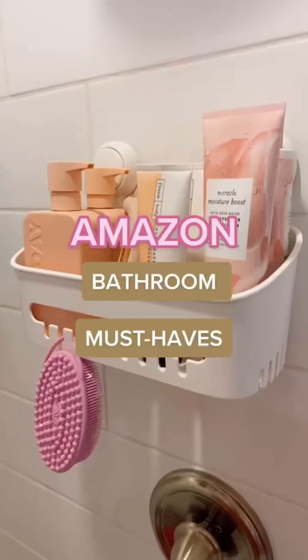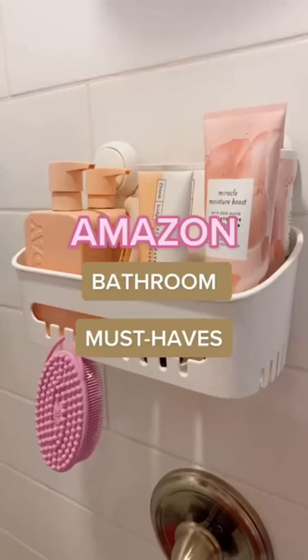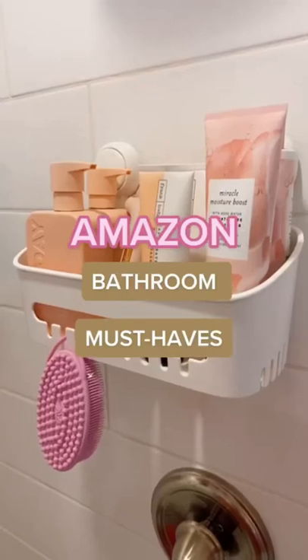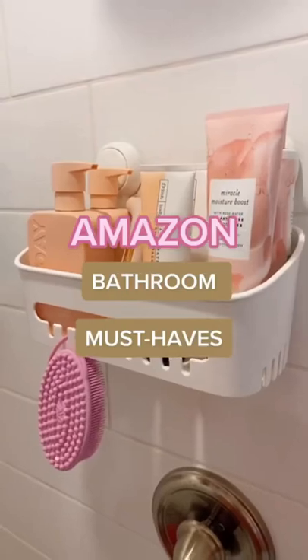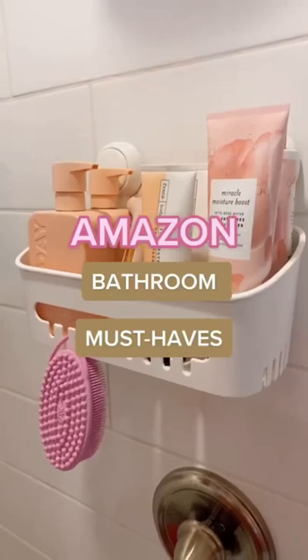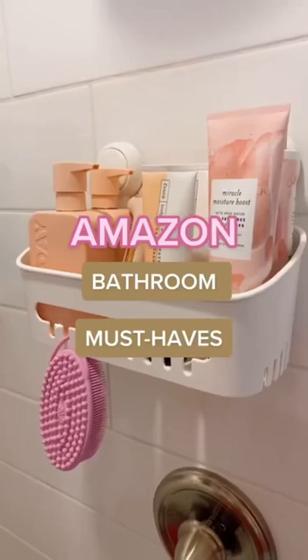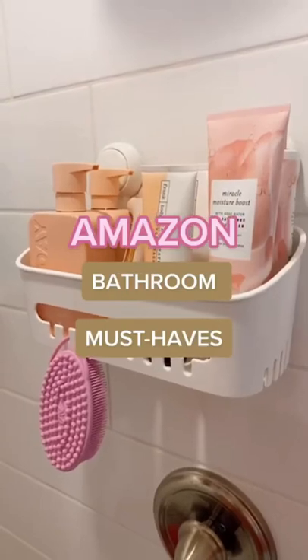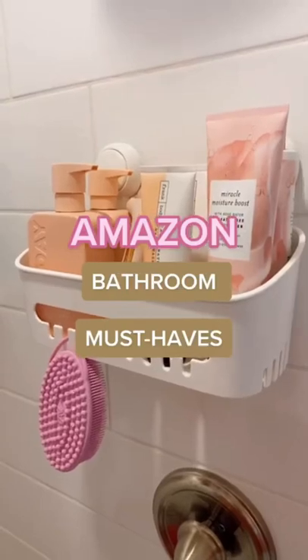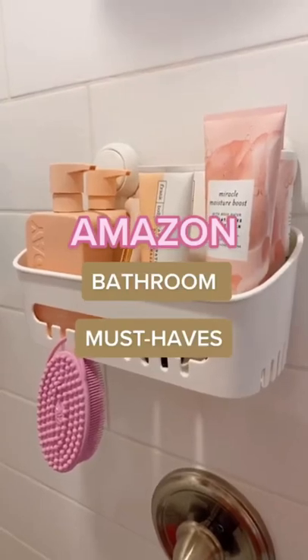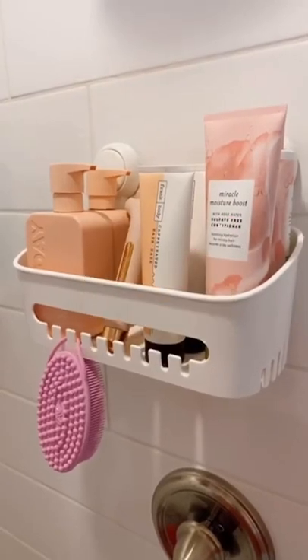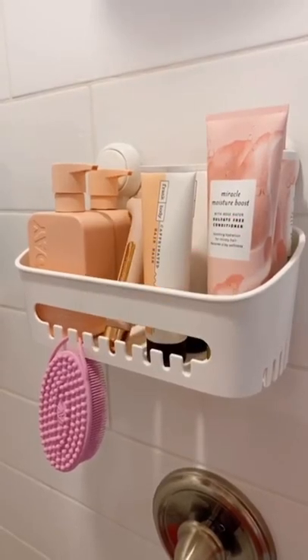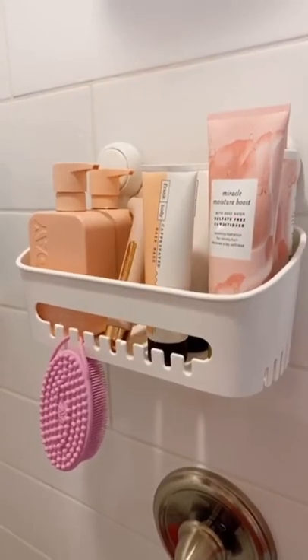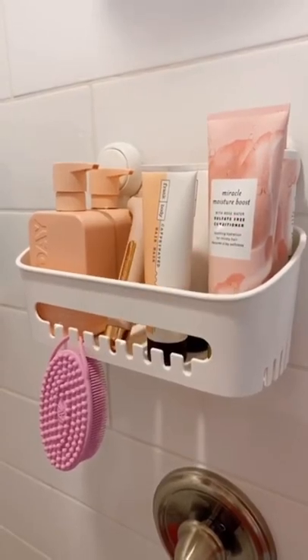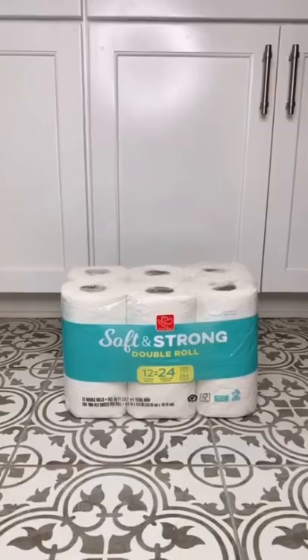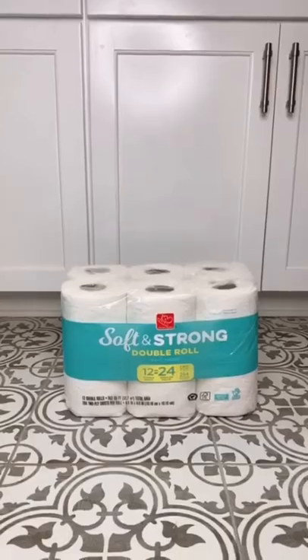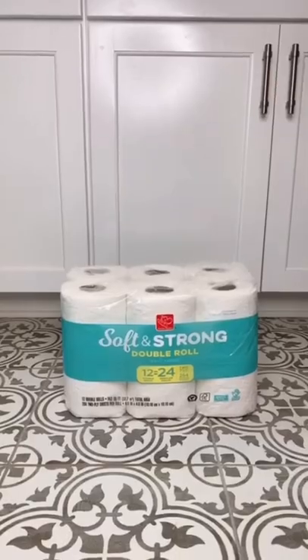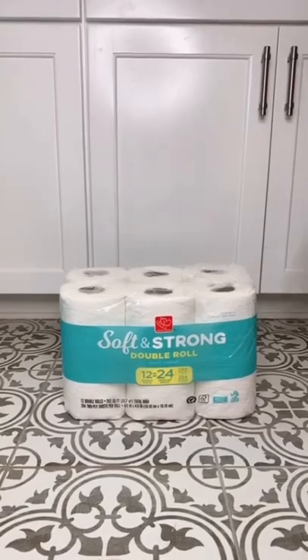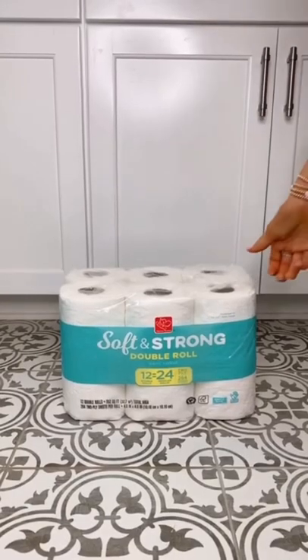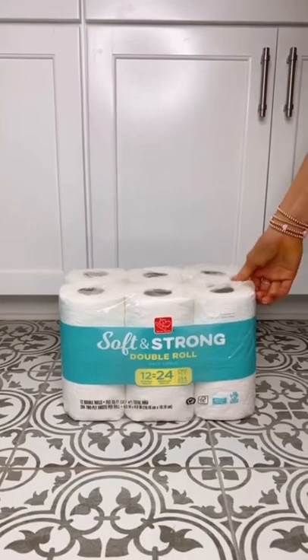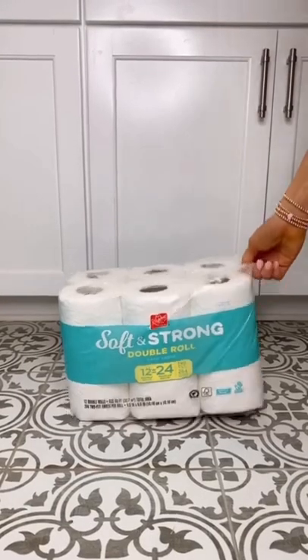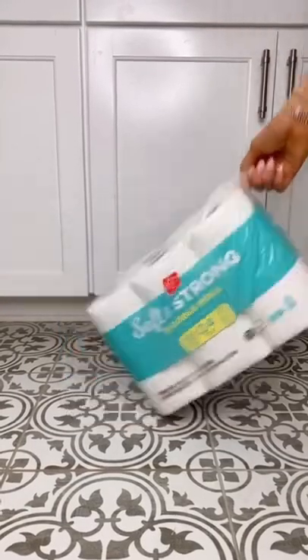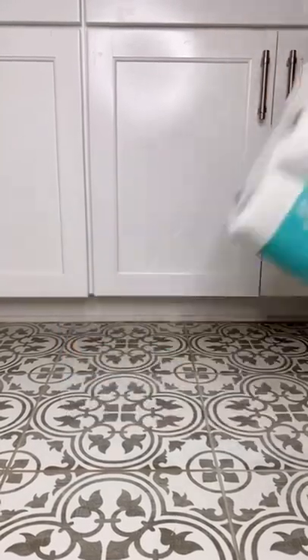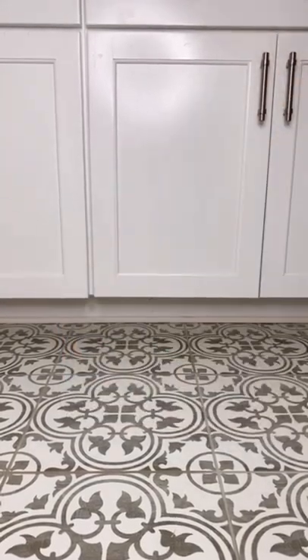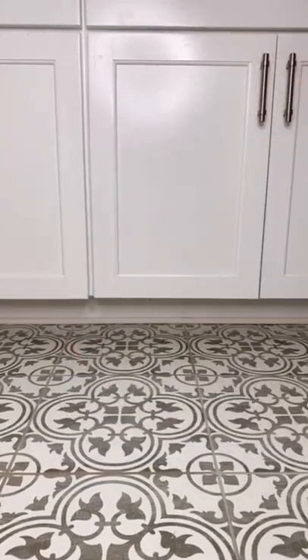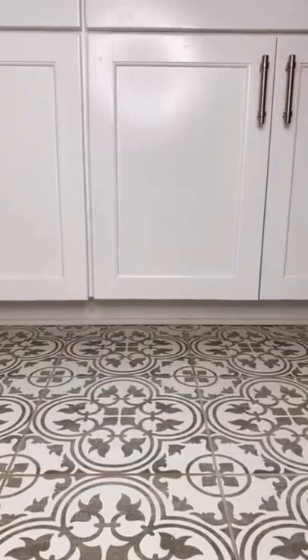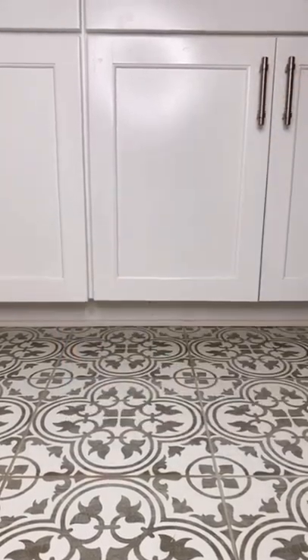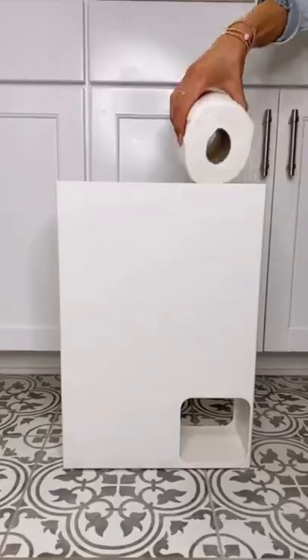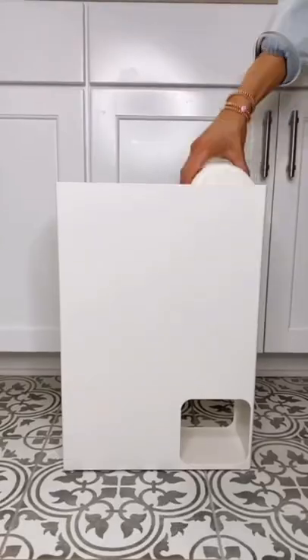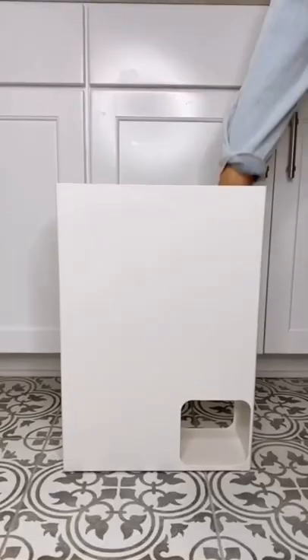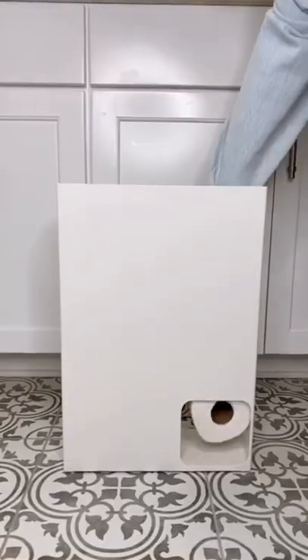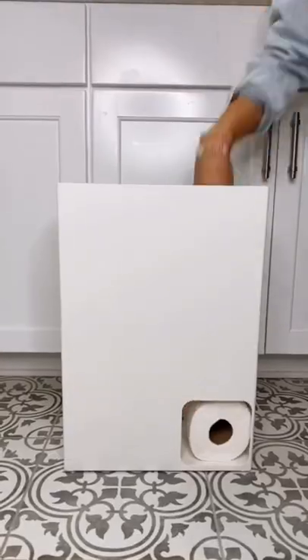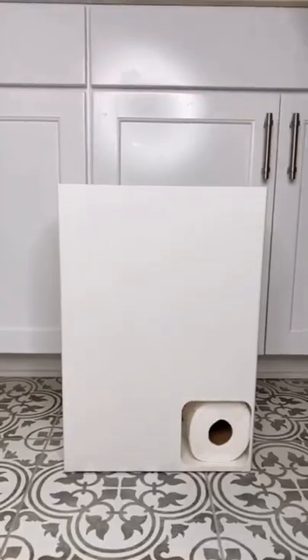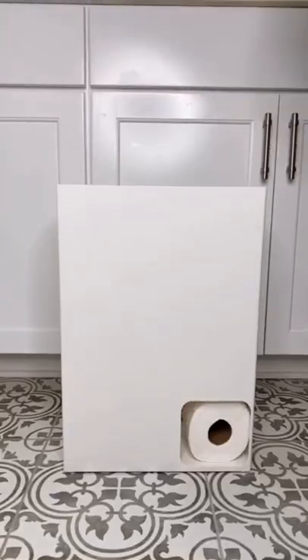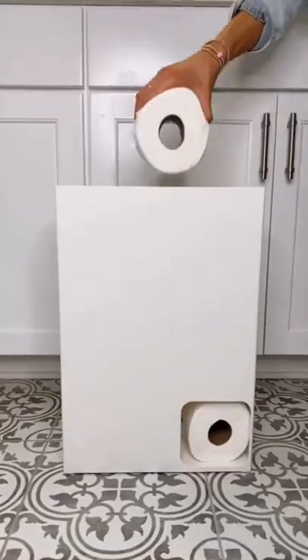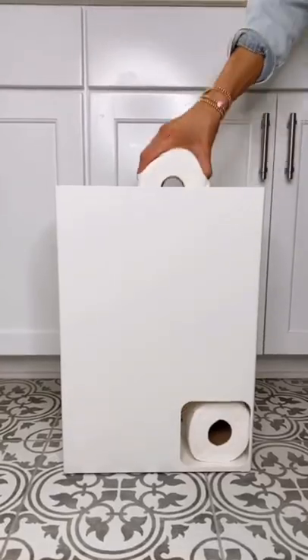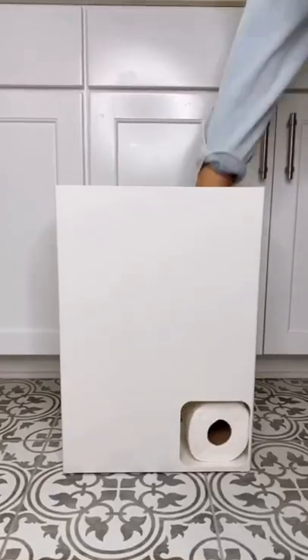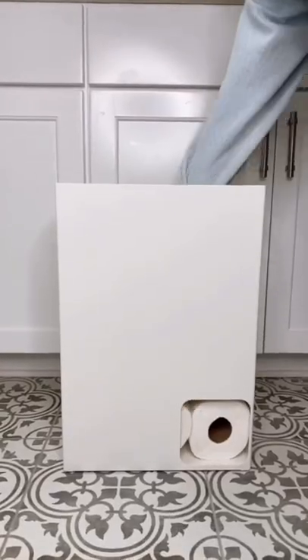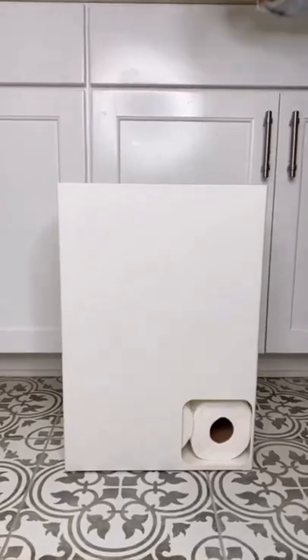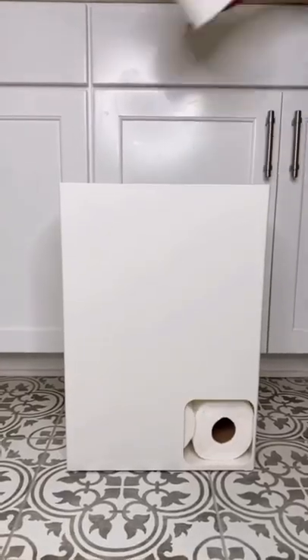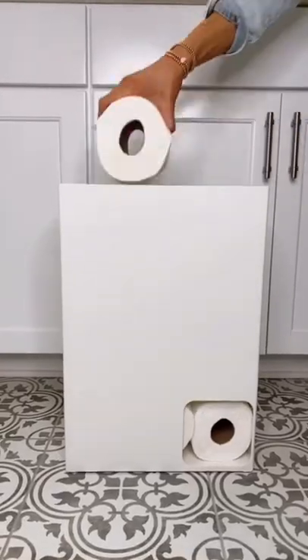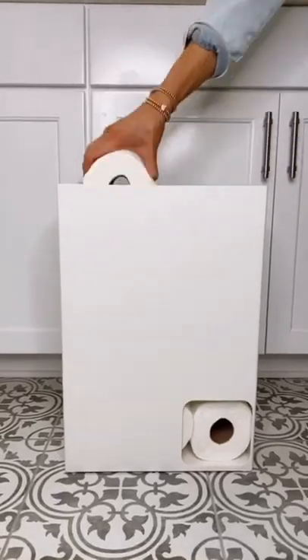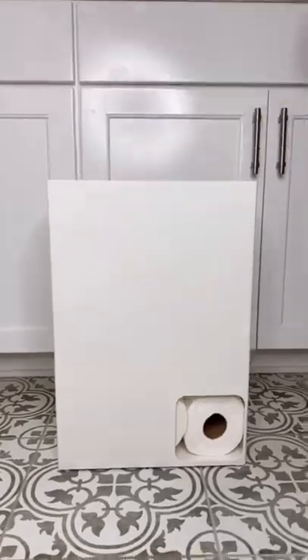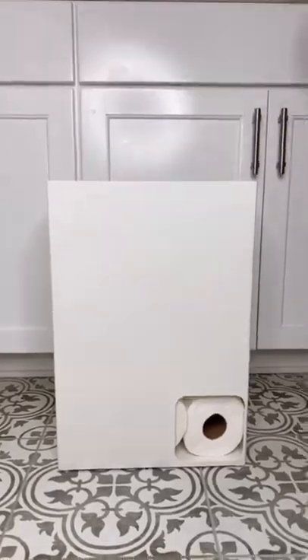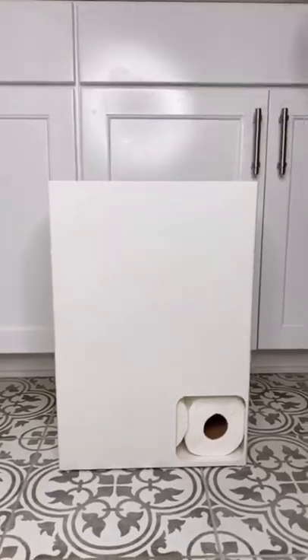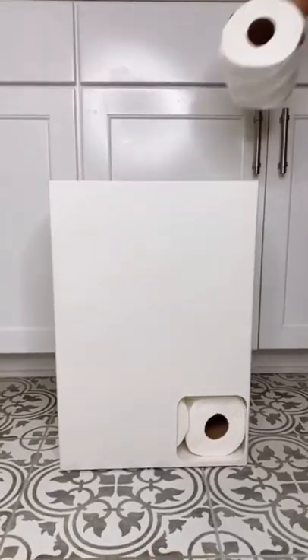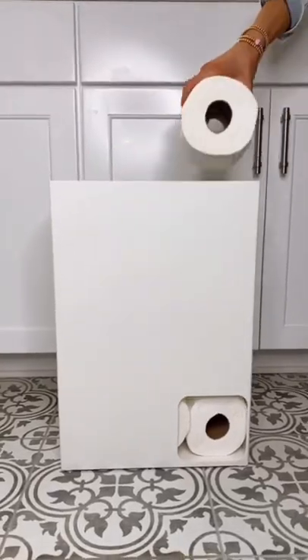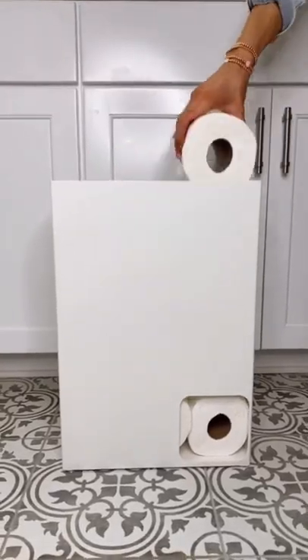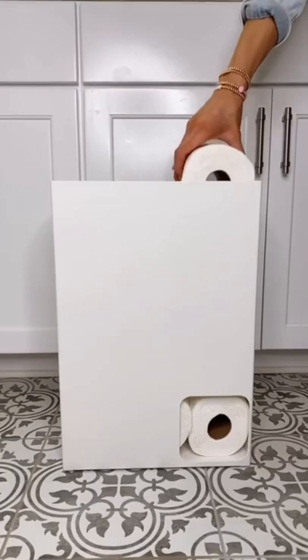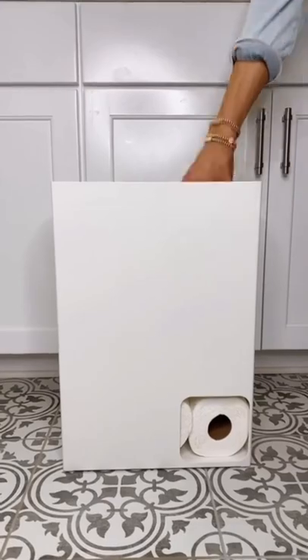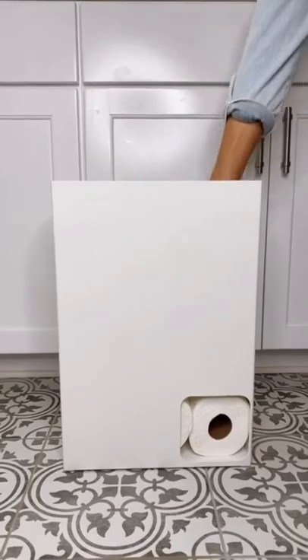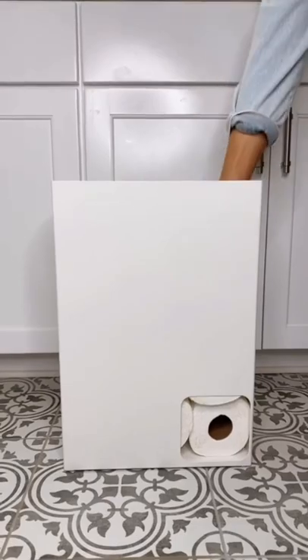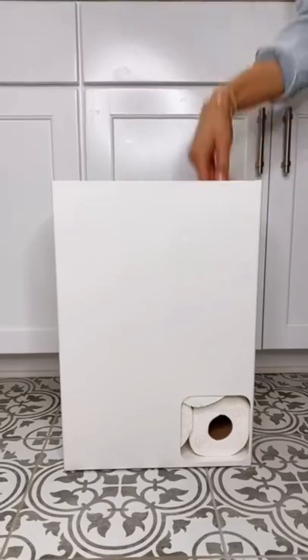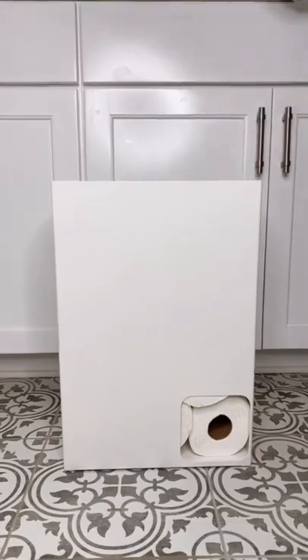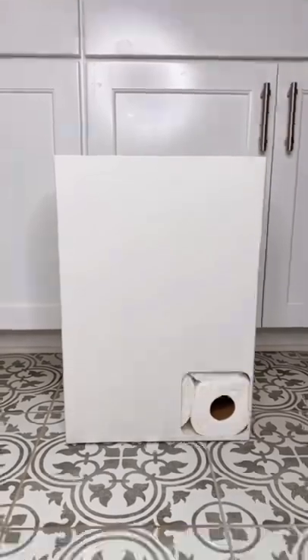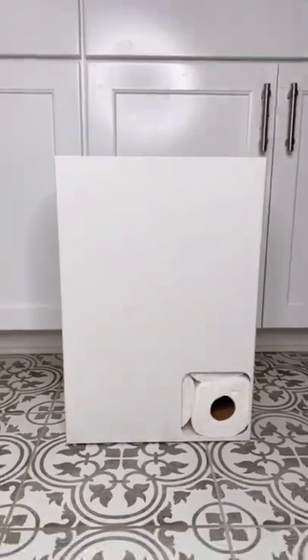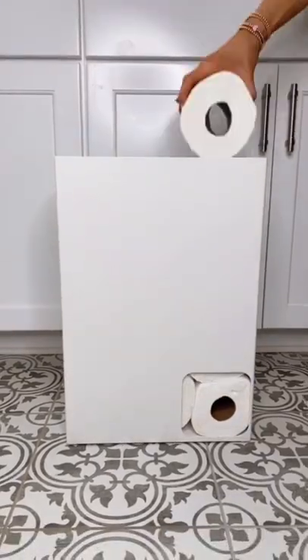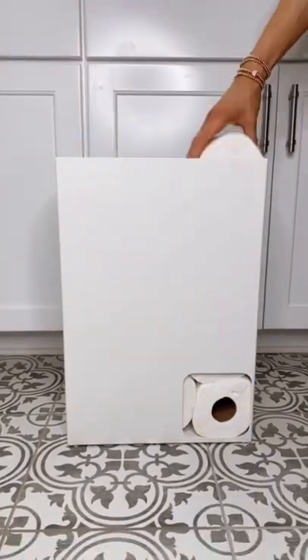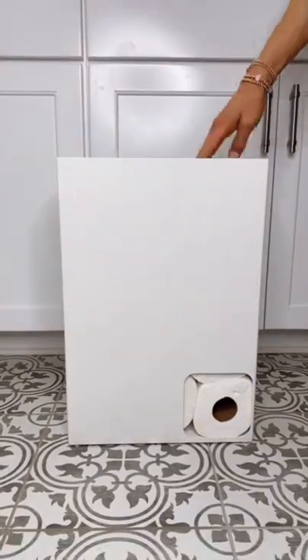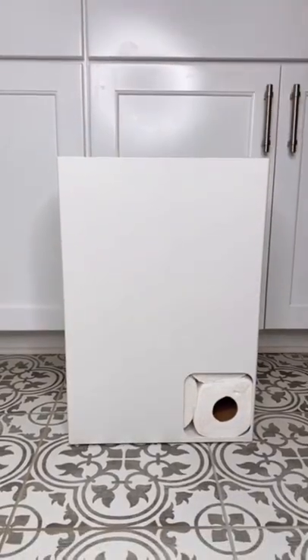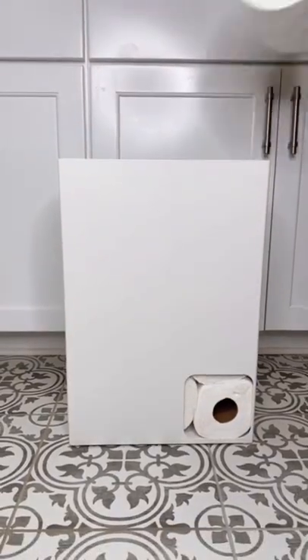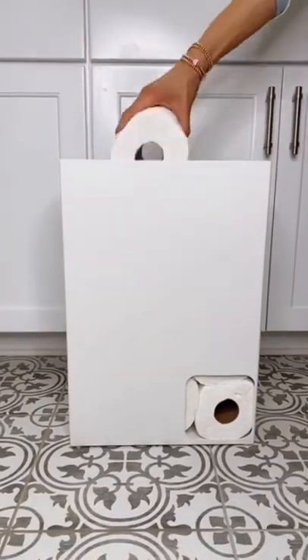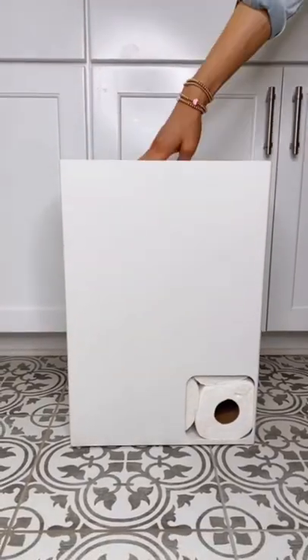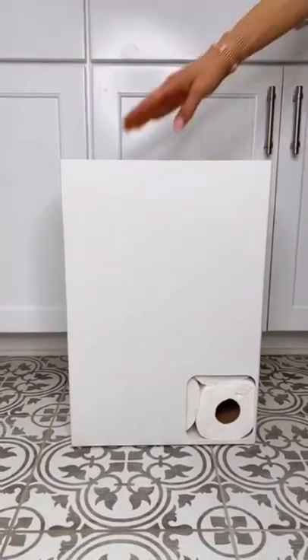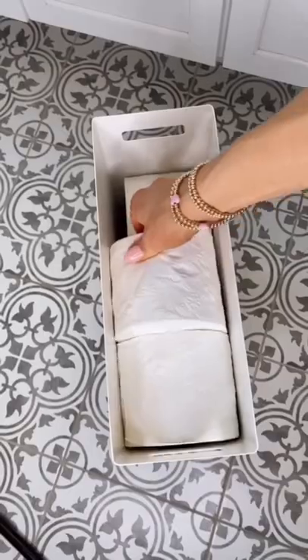Amazon bathroom favorites. Save cabinet space and keep an entire pack of toilet paper rolls discreetly organized in your bathroom with this dispenser.